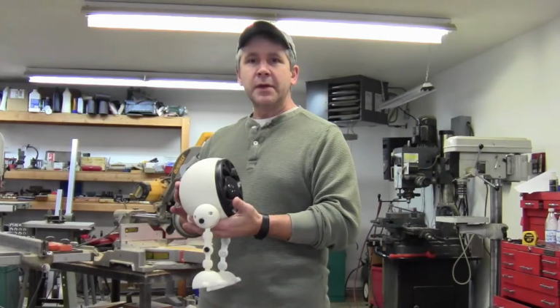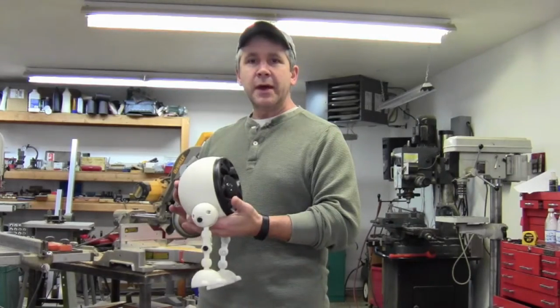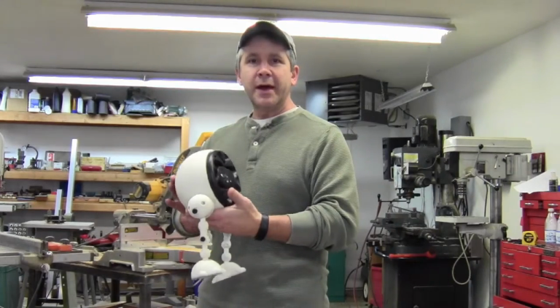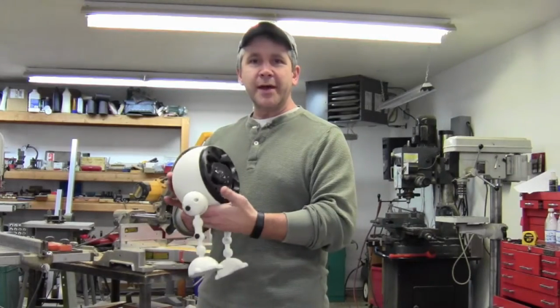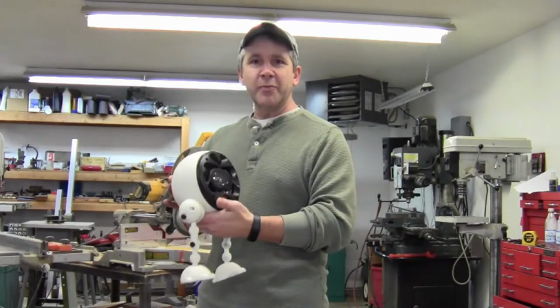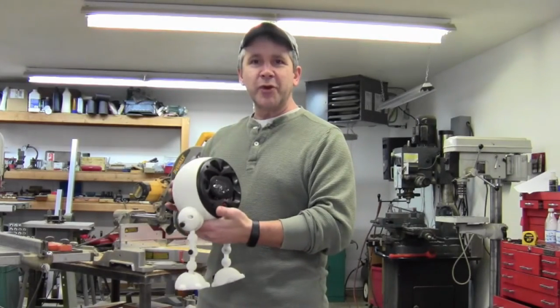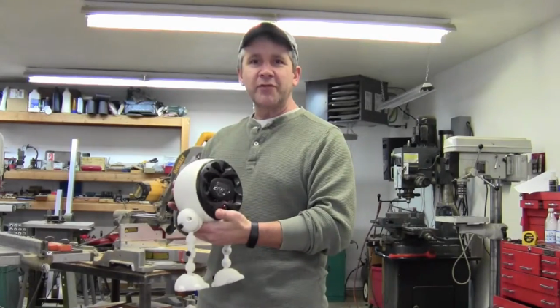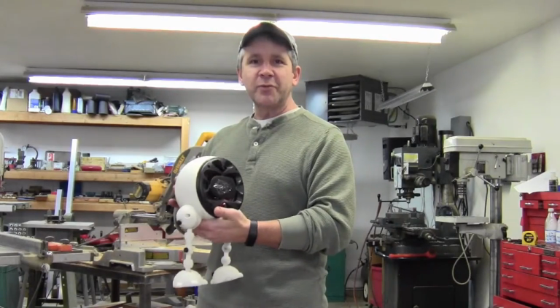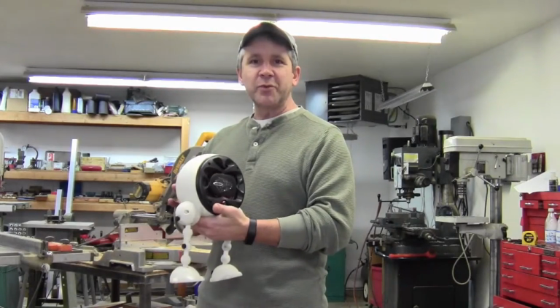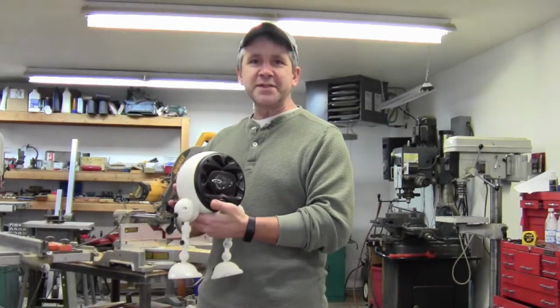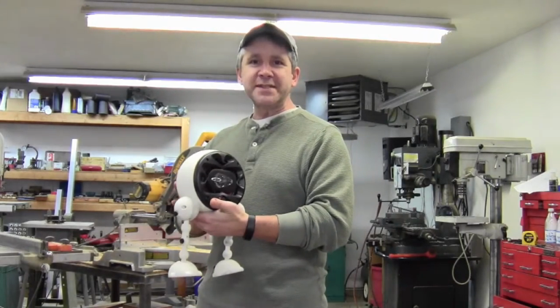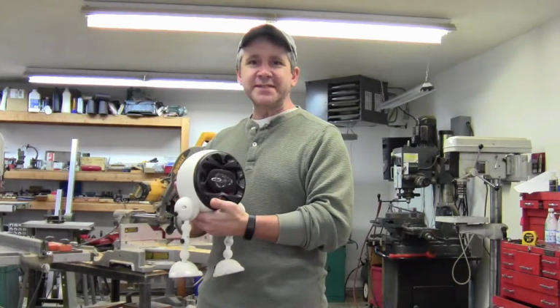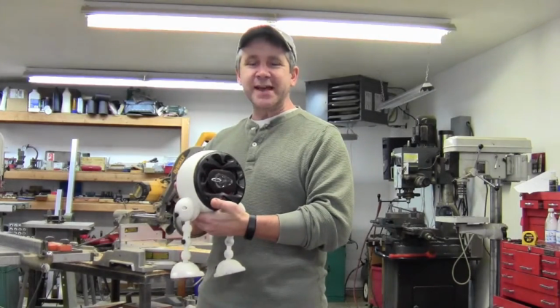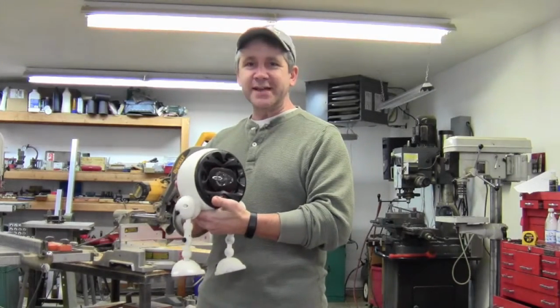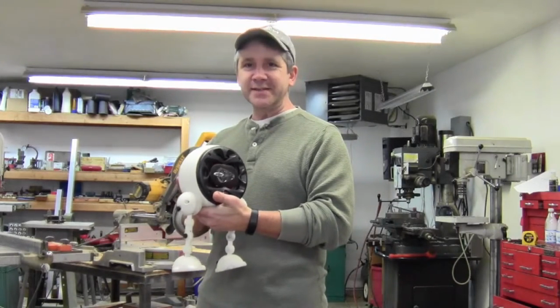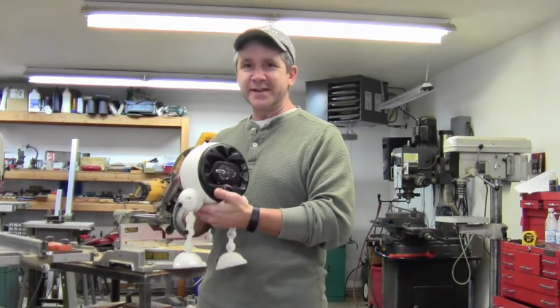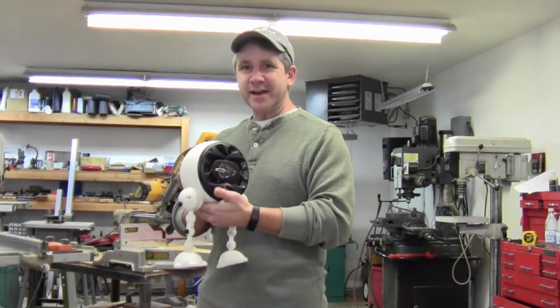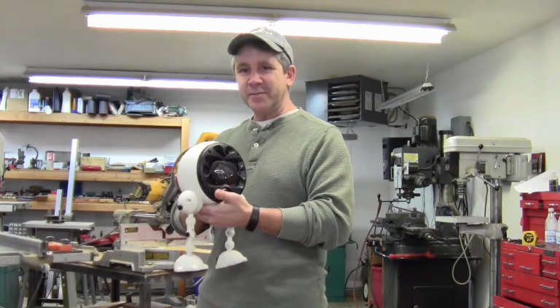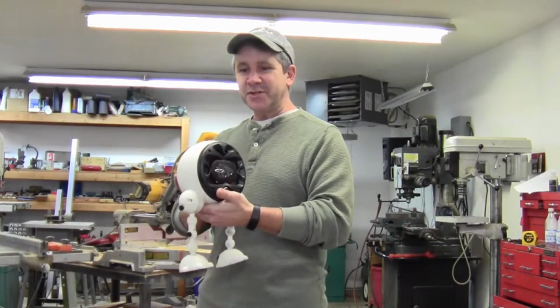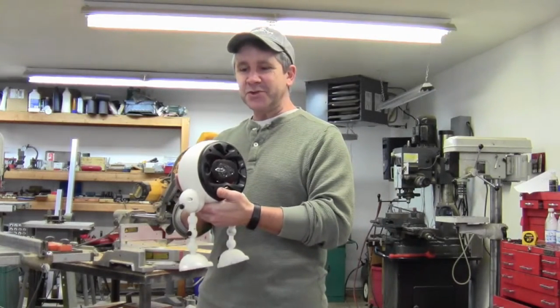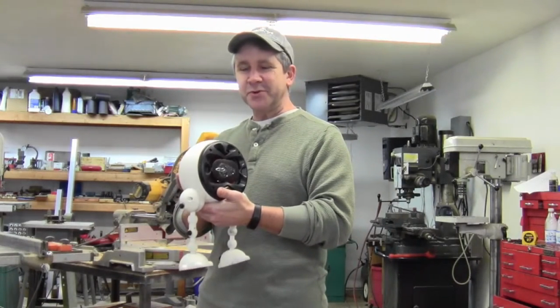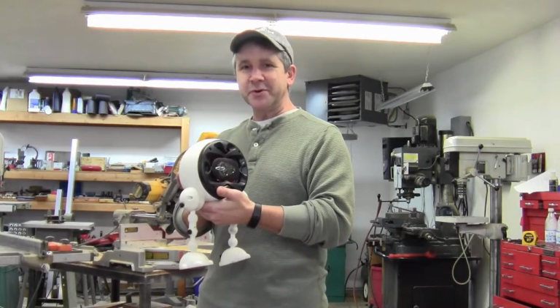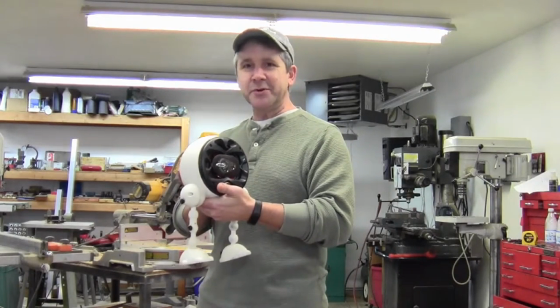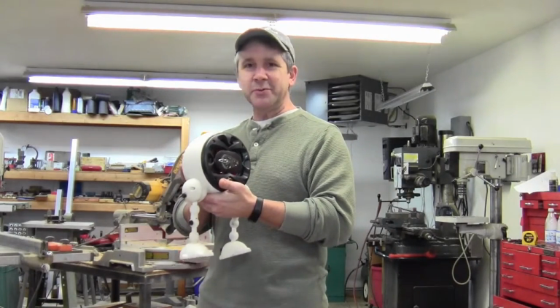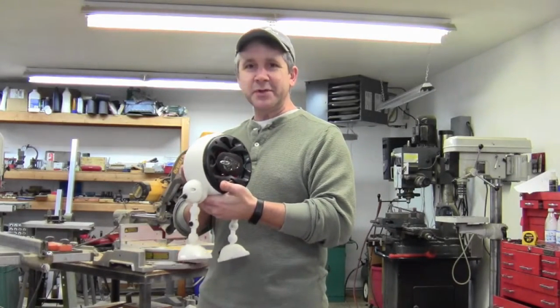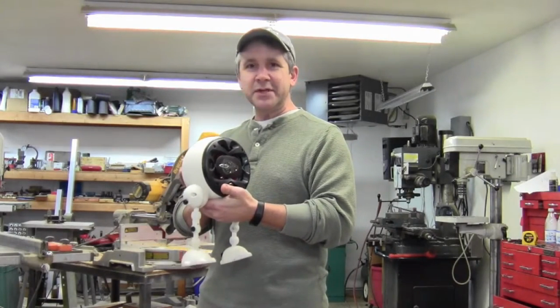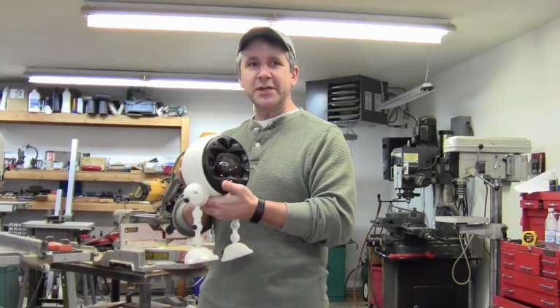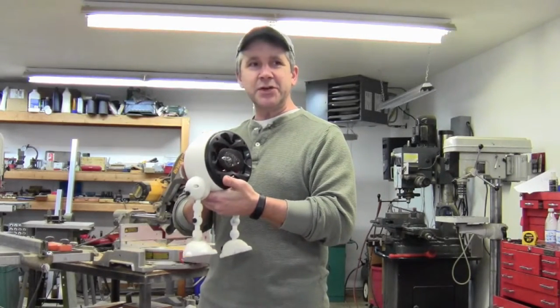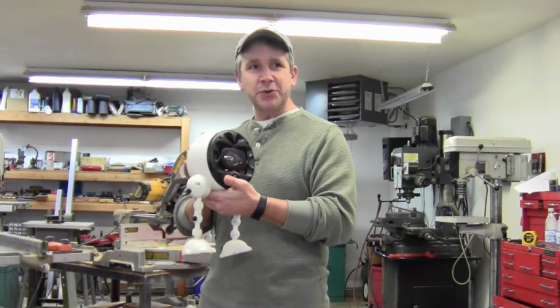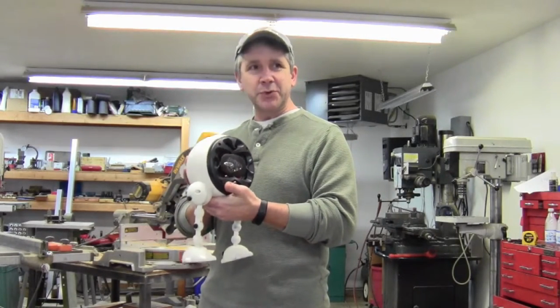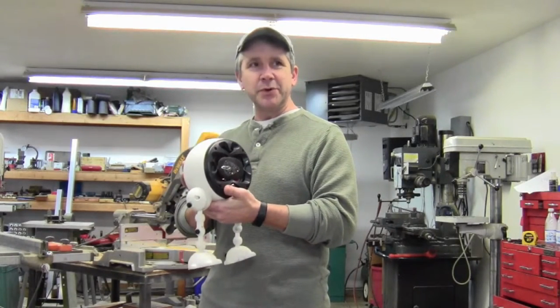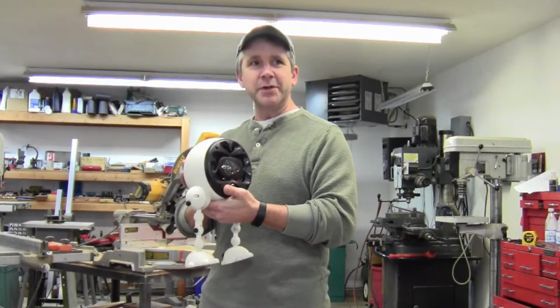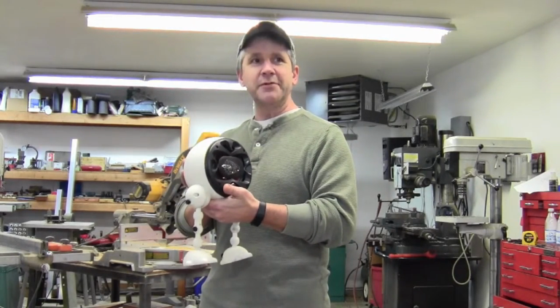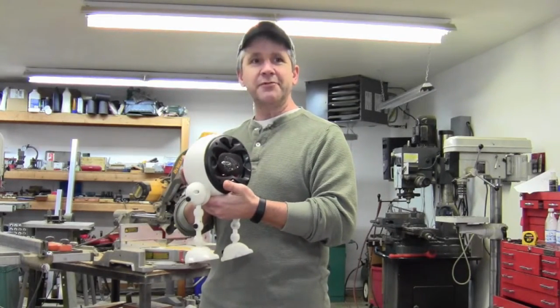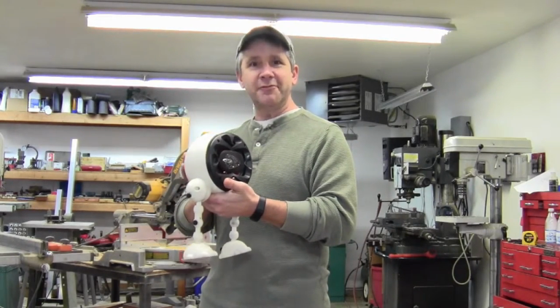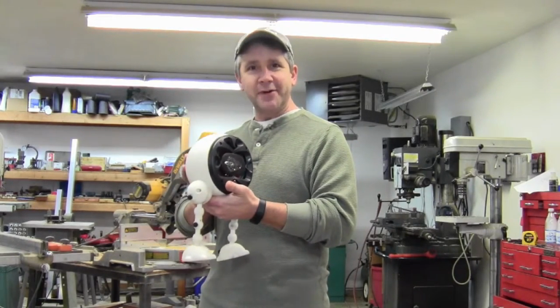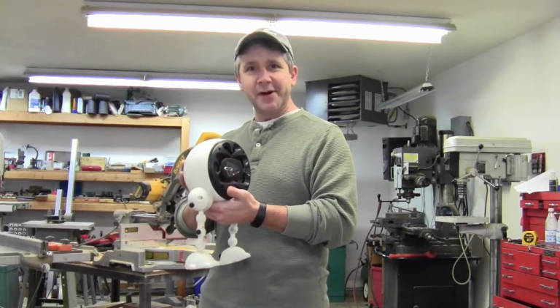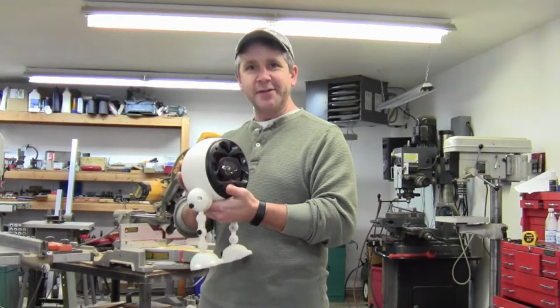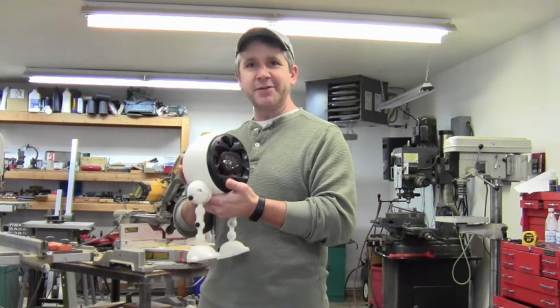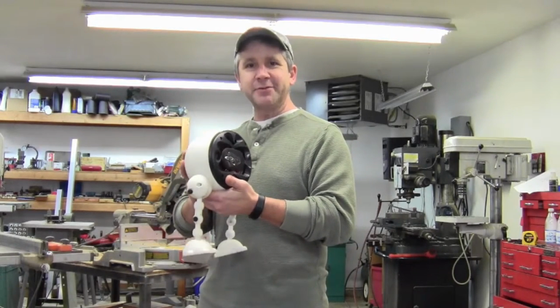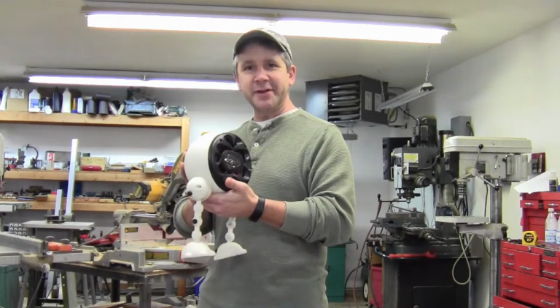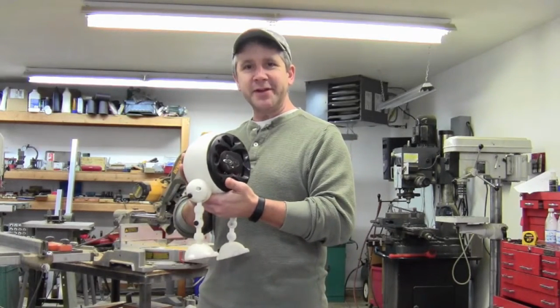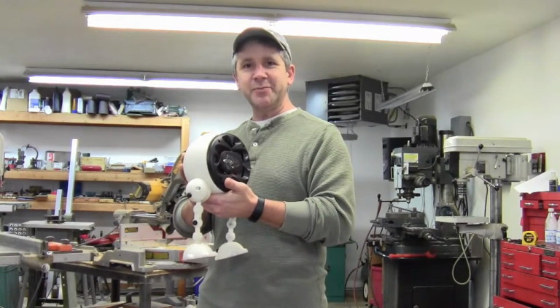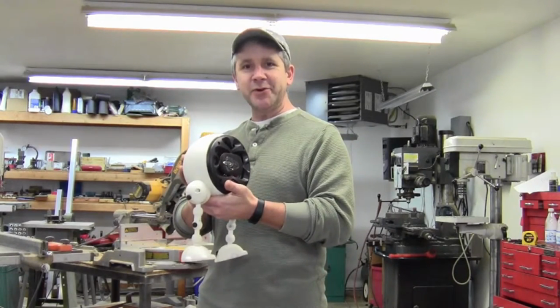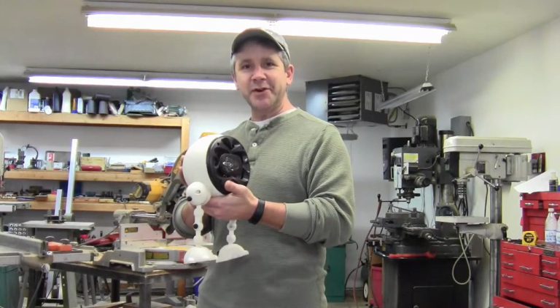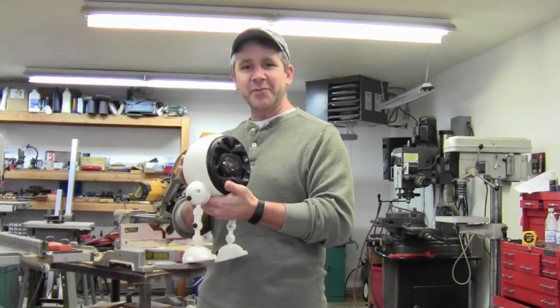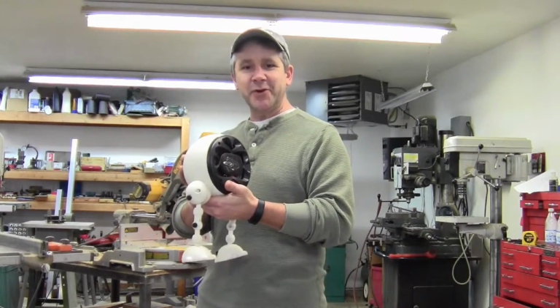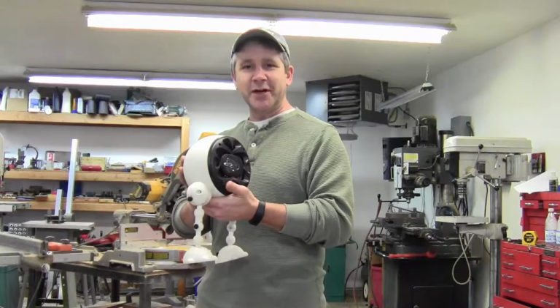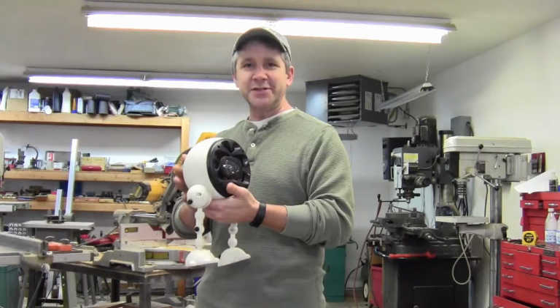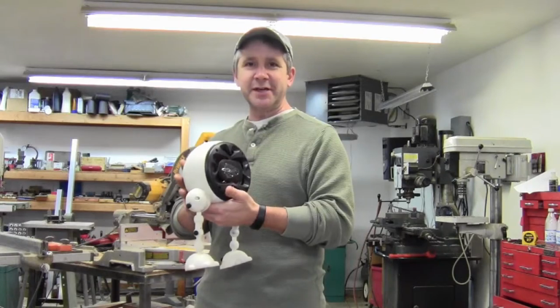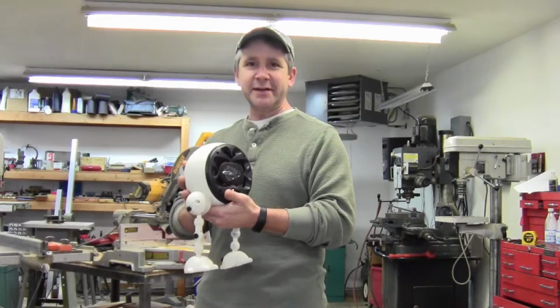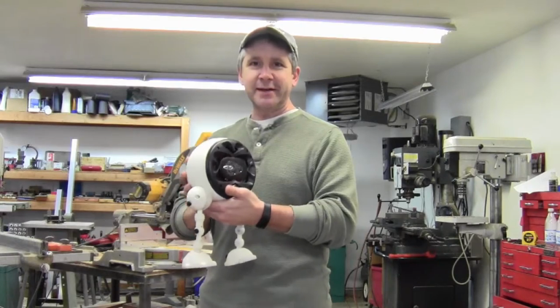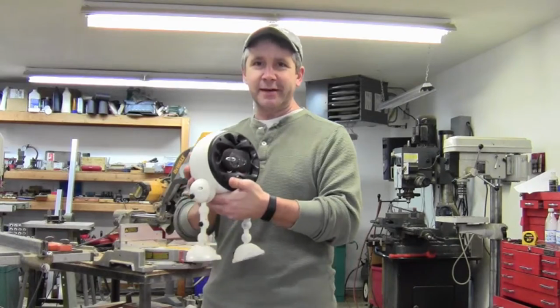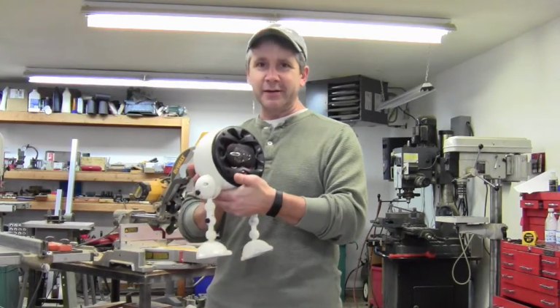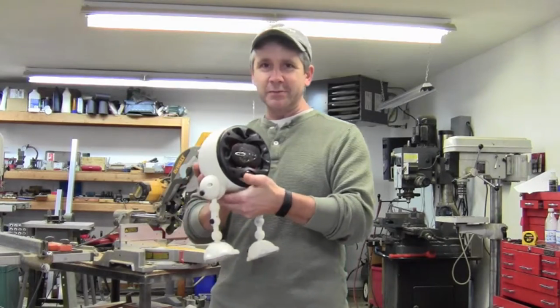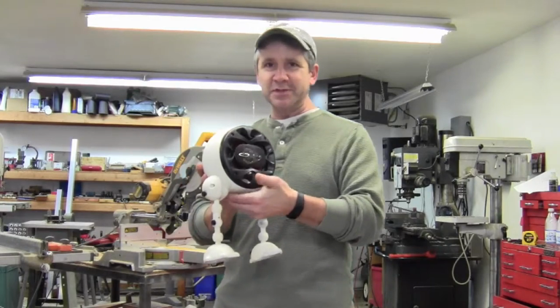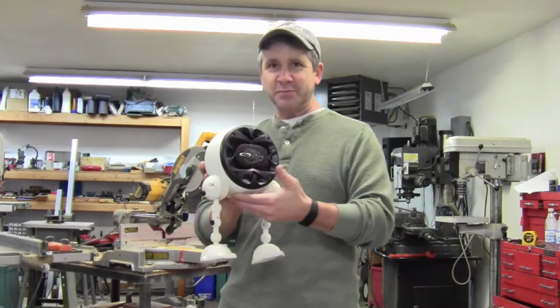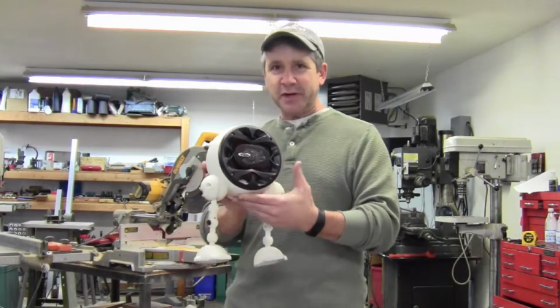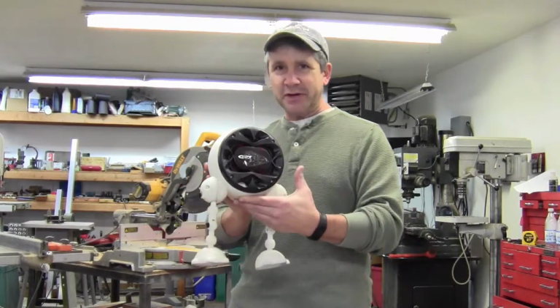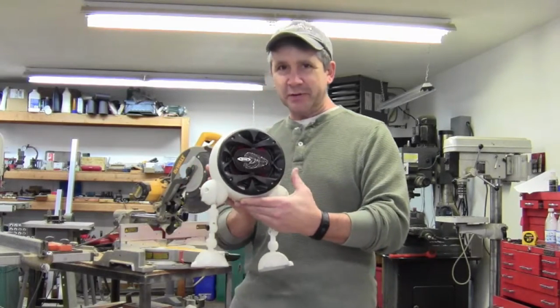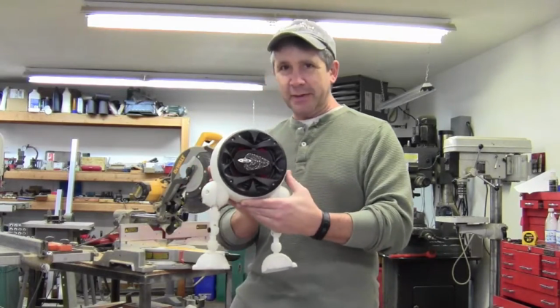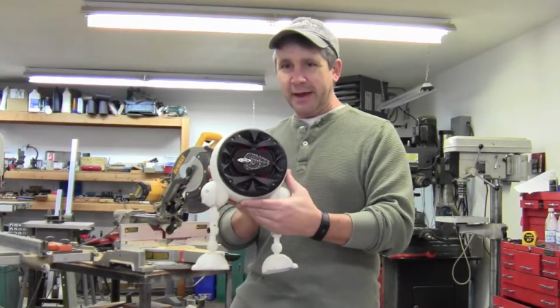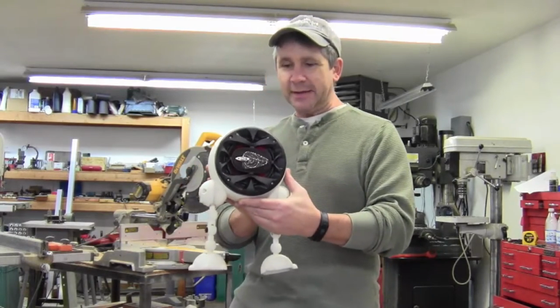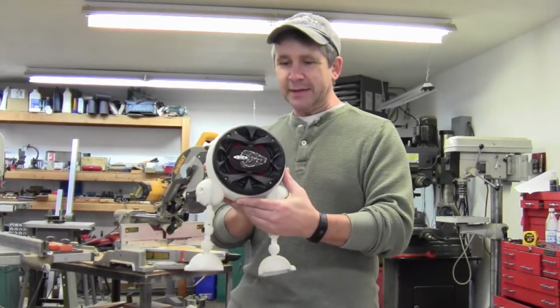Hi, I'm Brett from Brits Designs. Today I'm going to show you a really cool, fun, 3D printed project. I call him SpeakerBot.